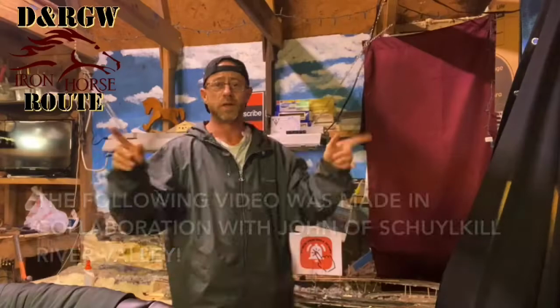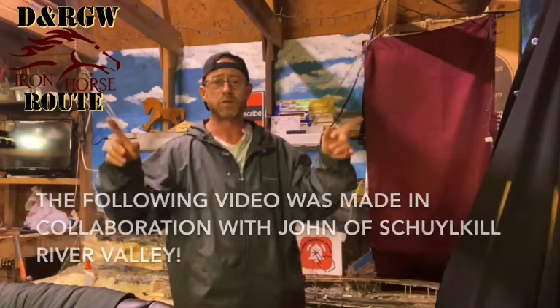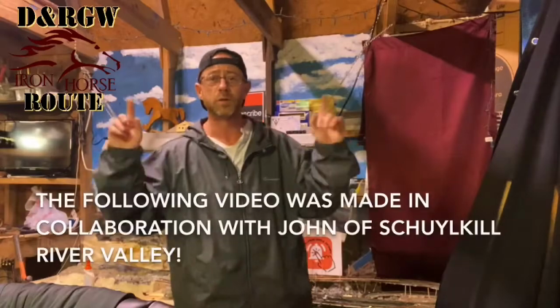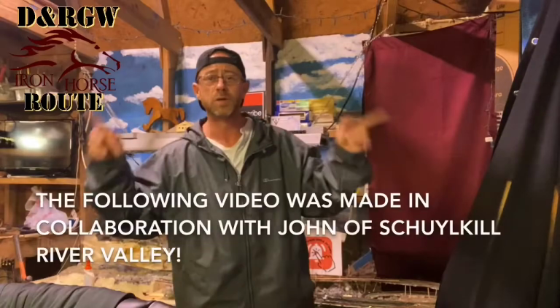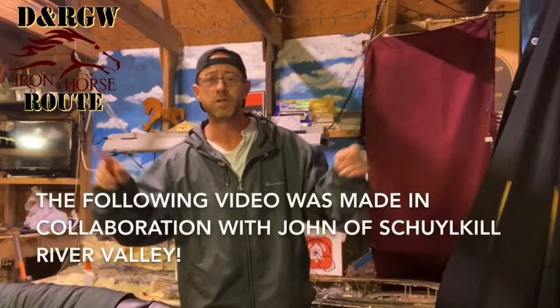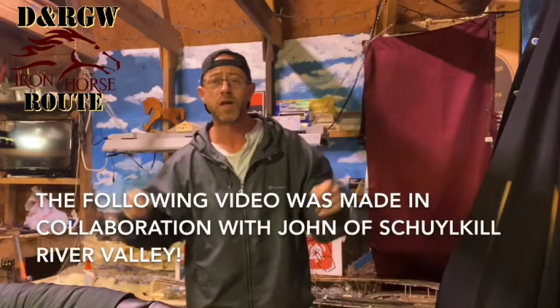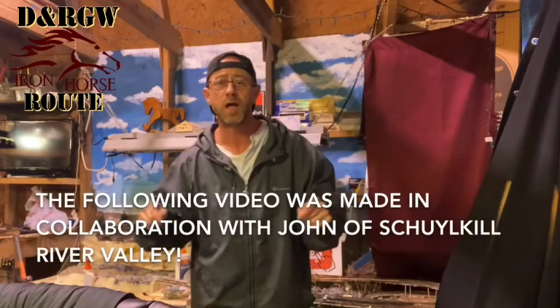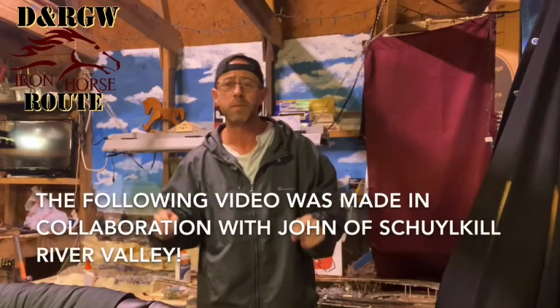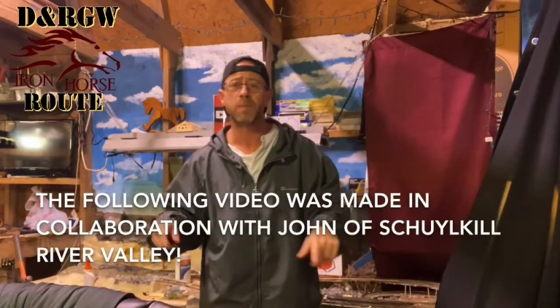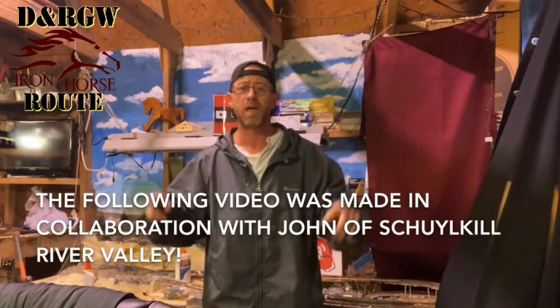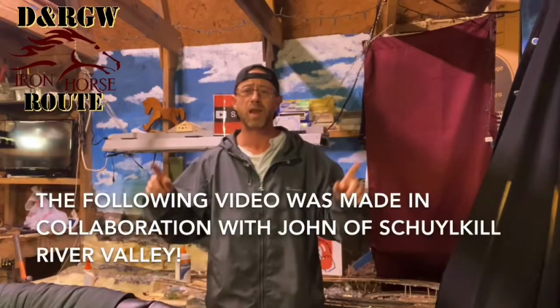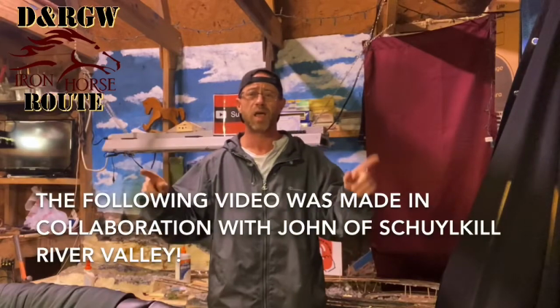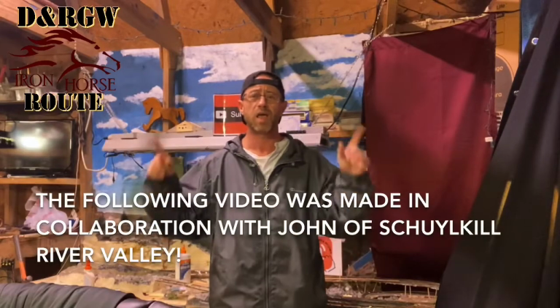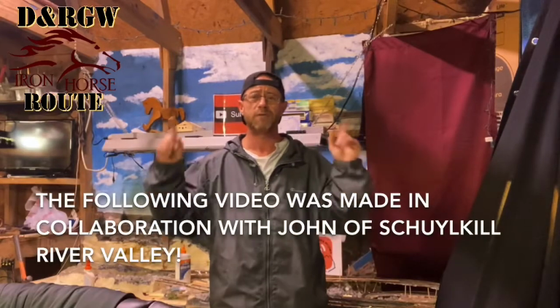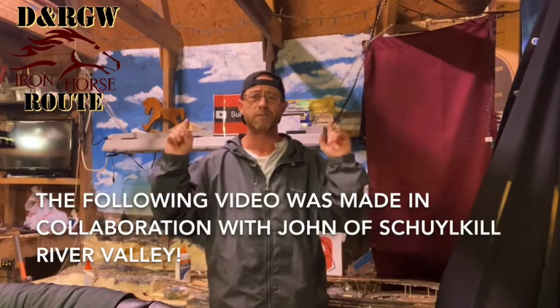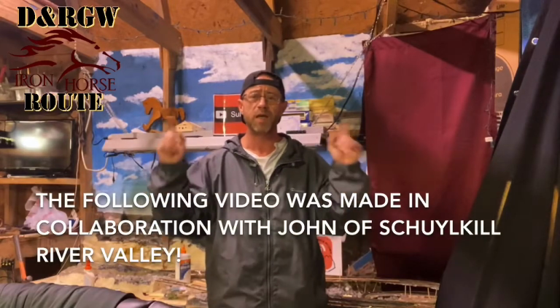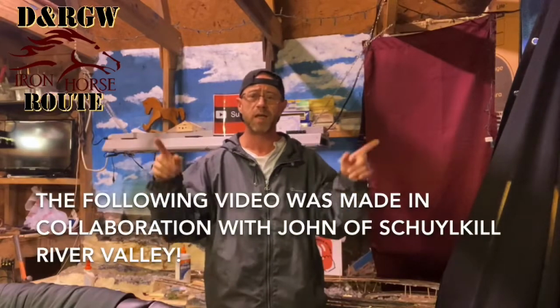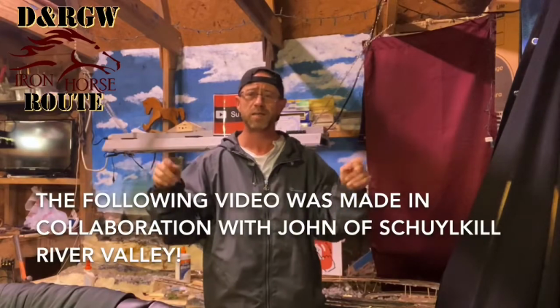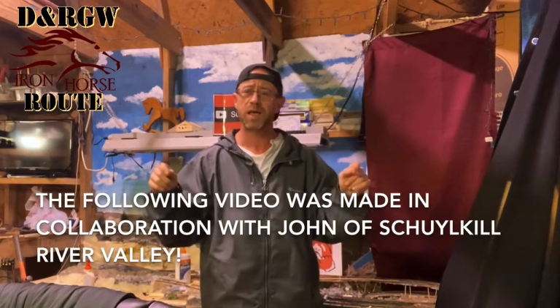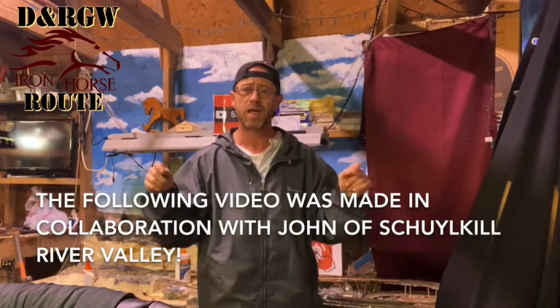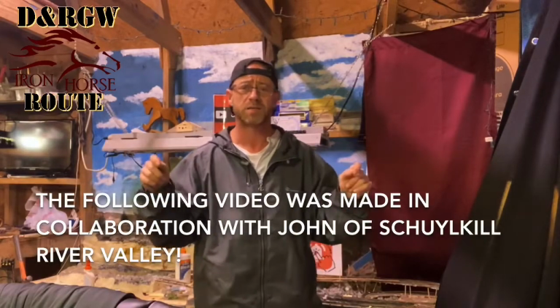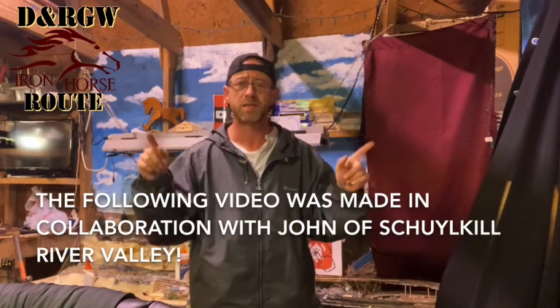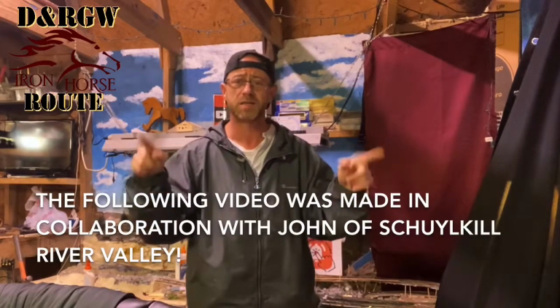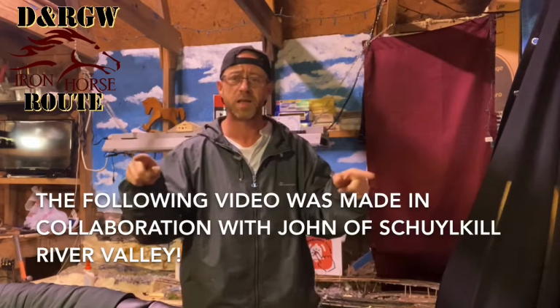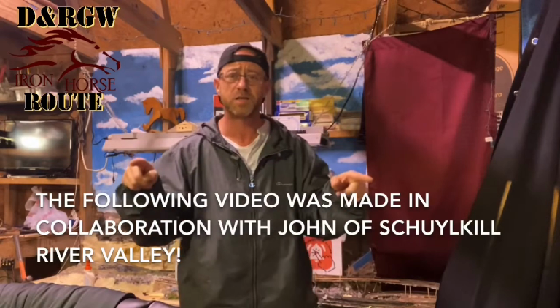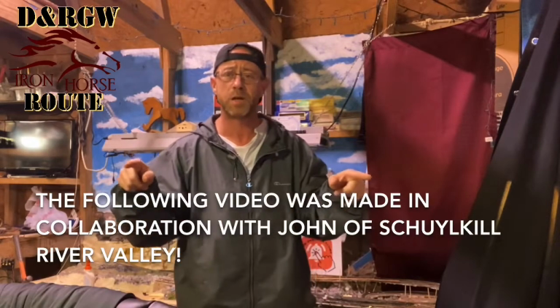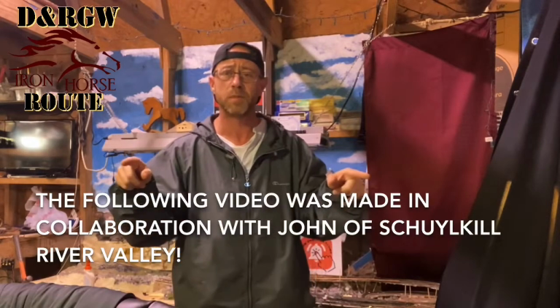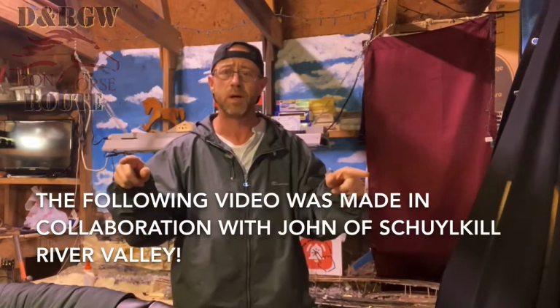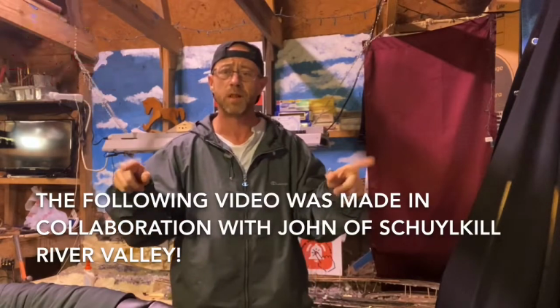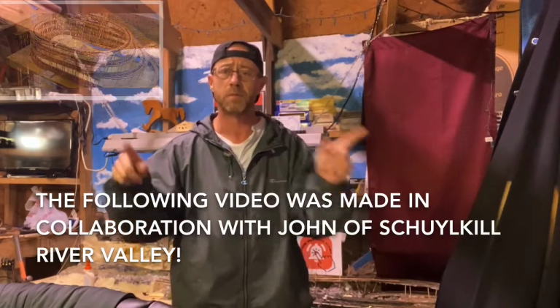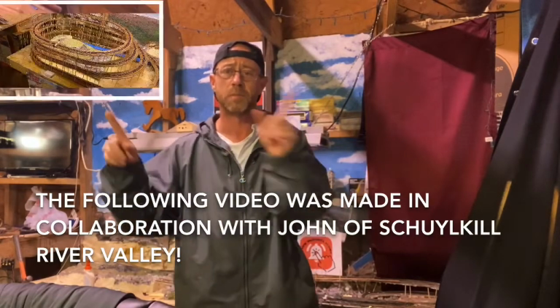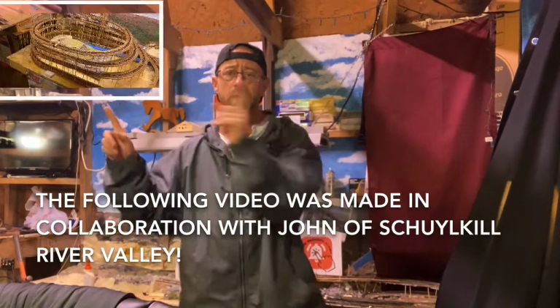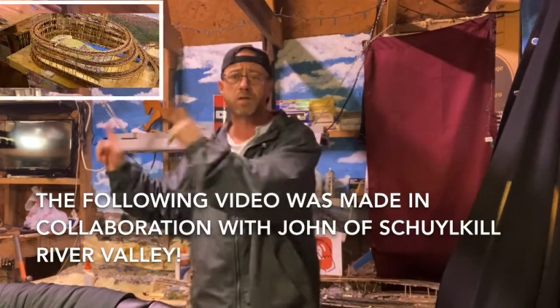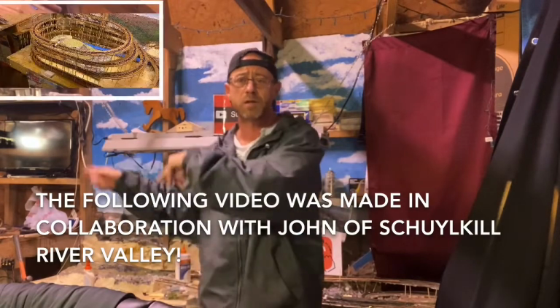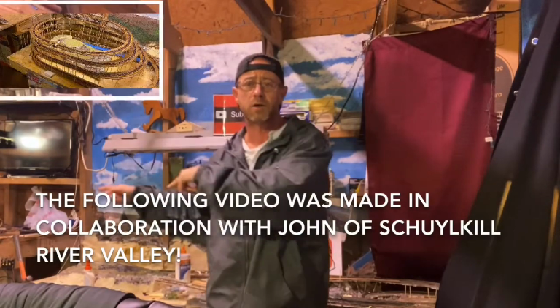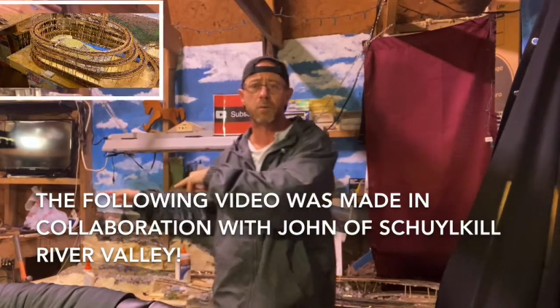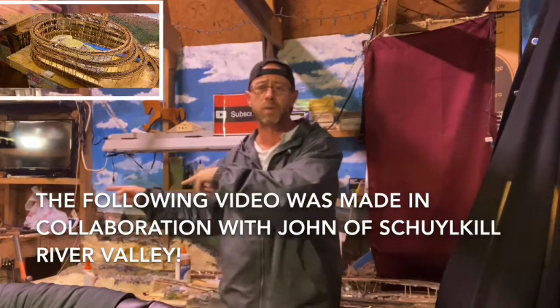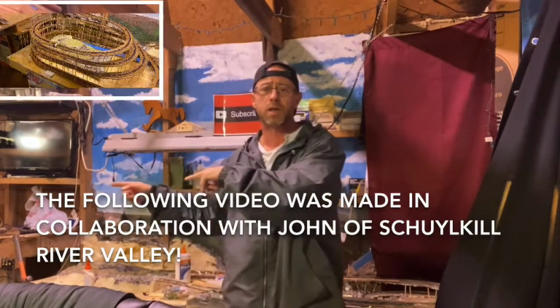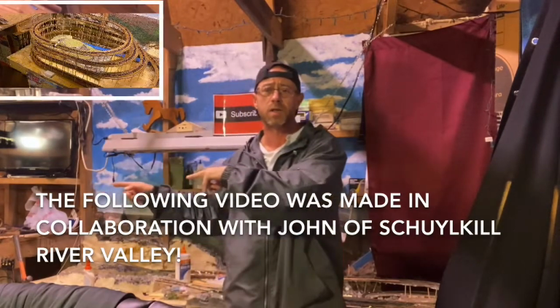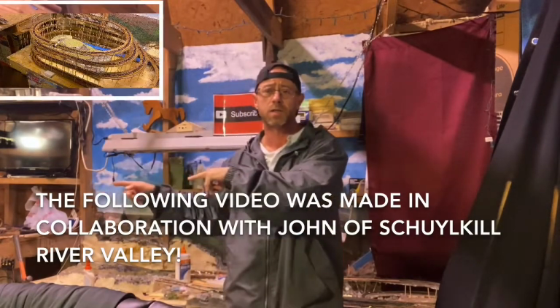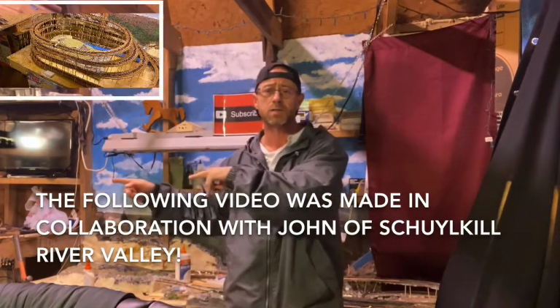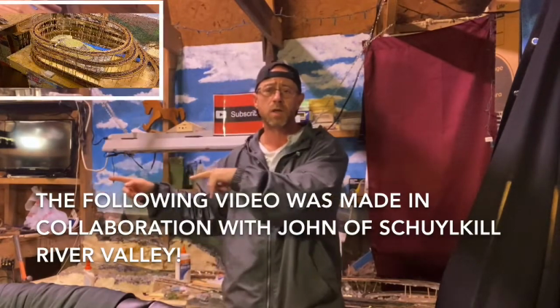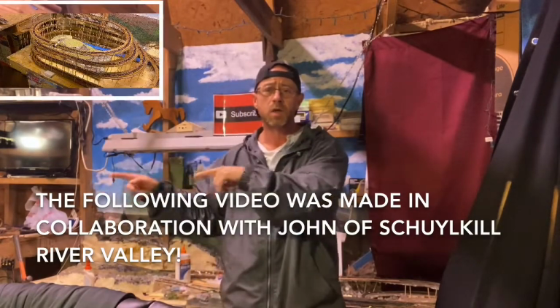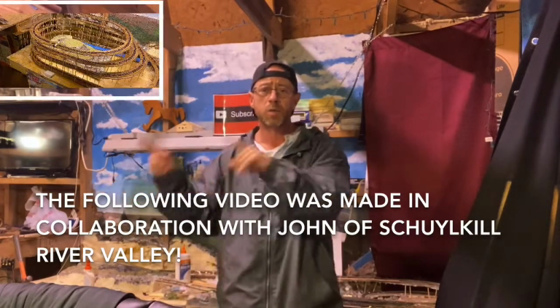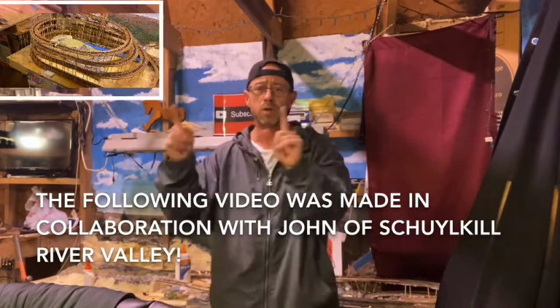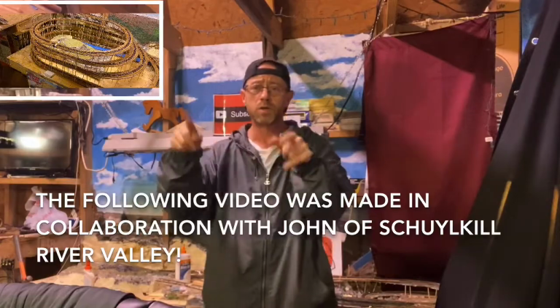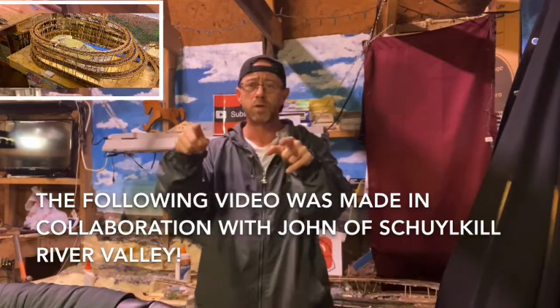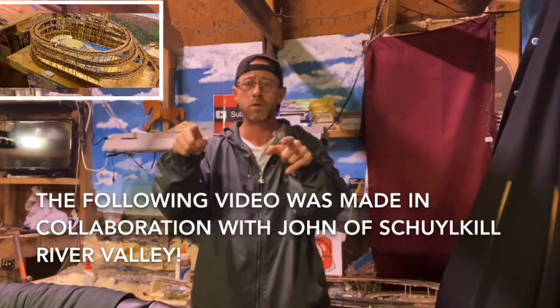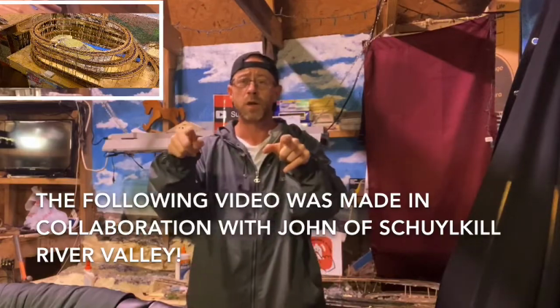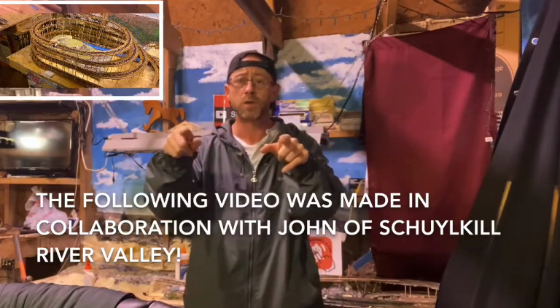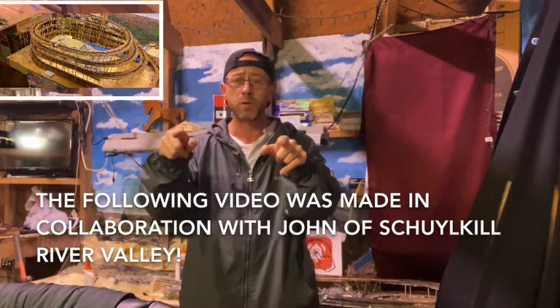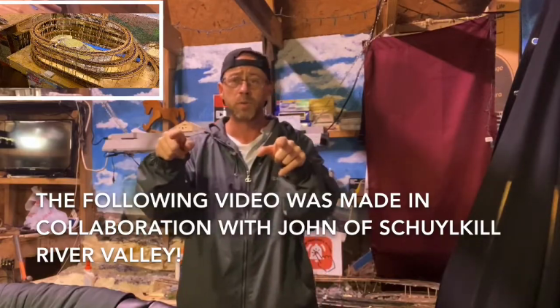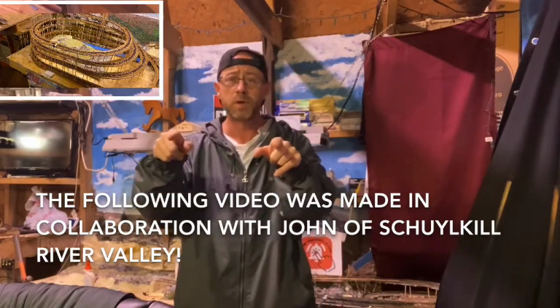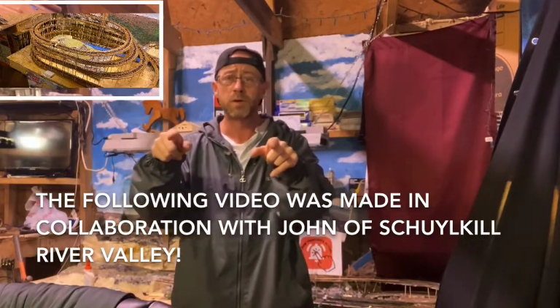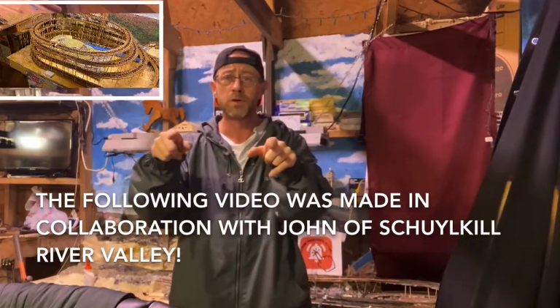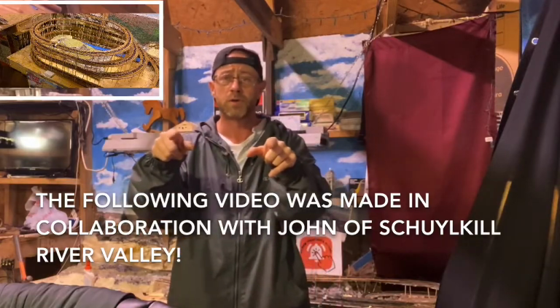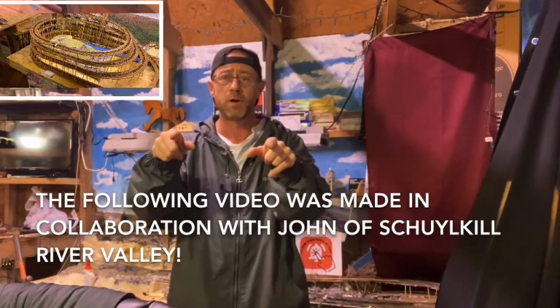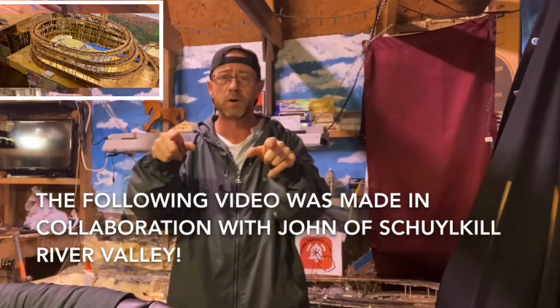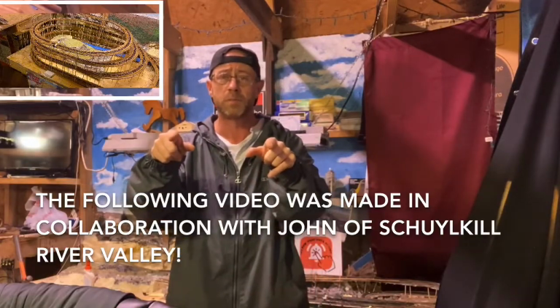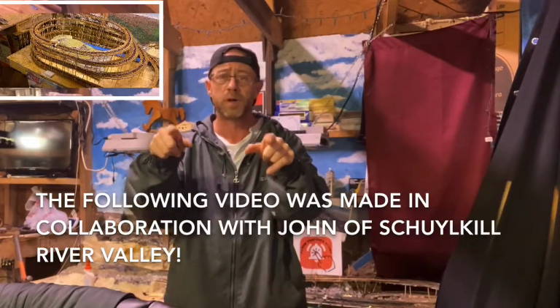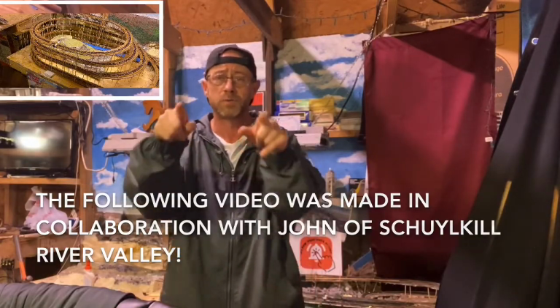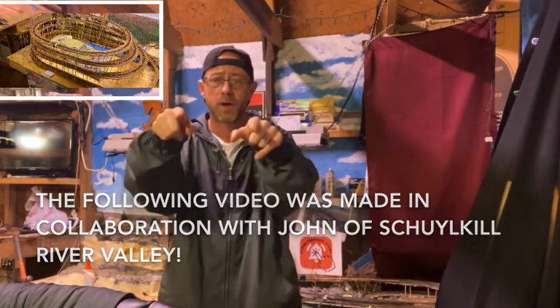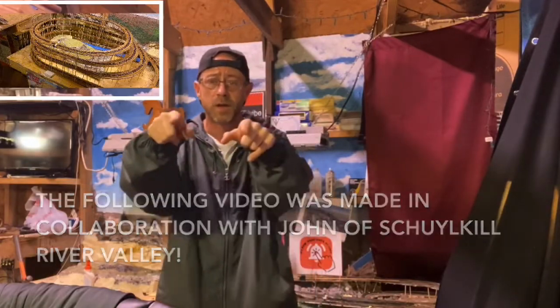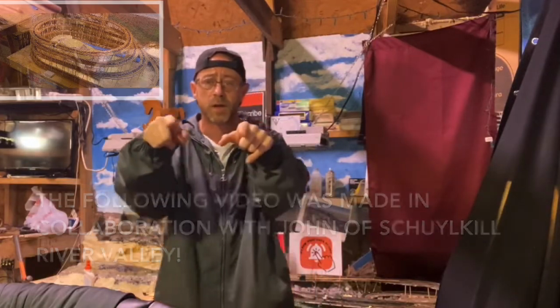Scooley John made a fantastic SketchUp model of my modular open helix. We're going to show you how you can build that for a hundred bucks right now.